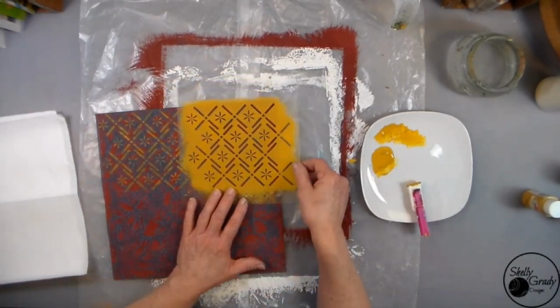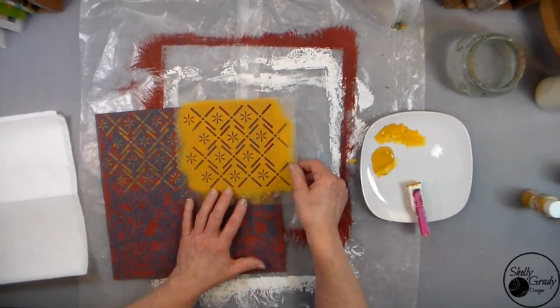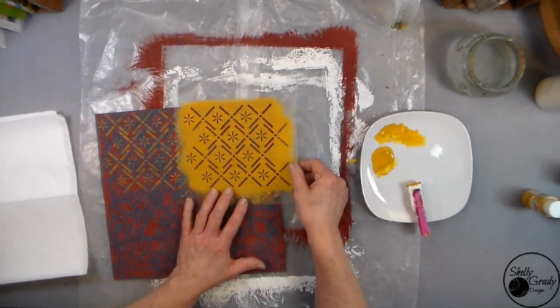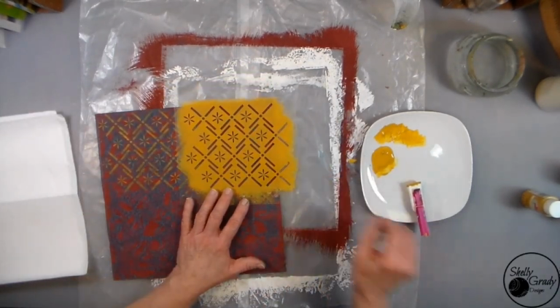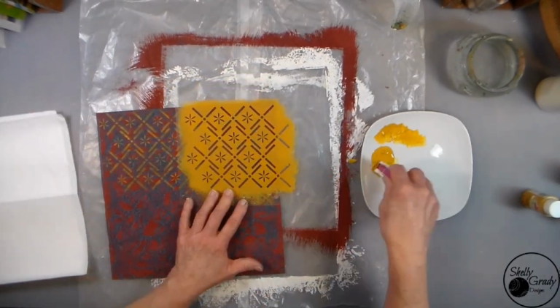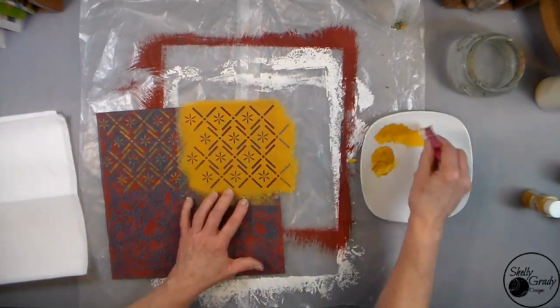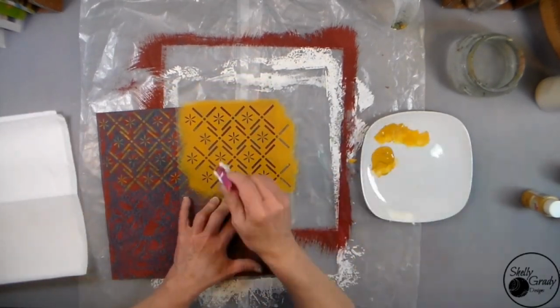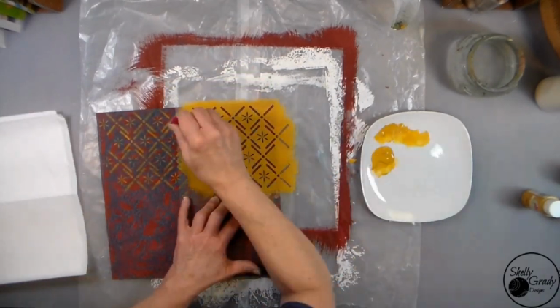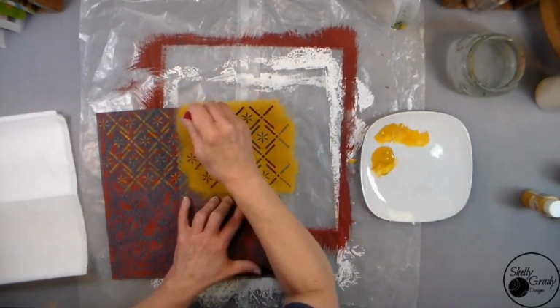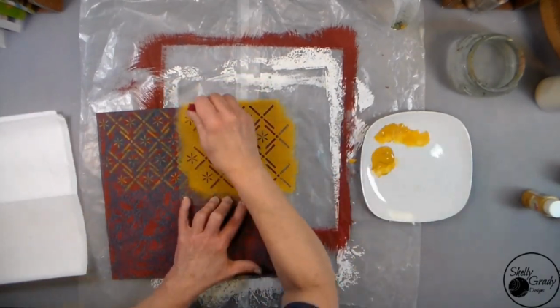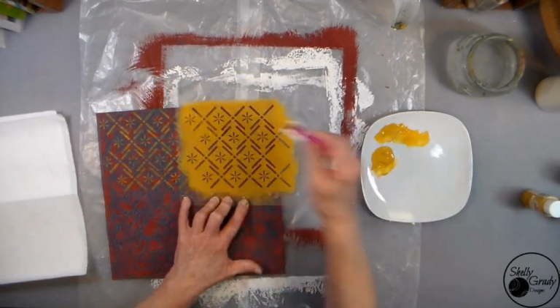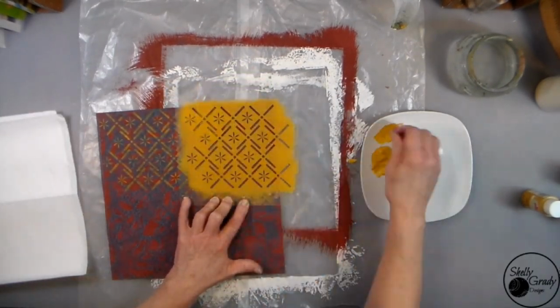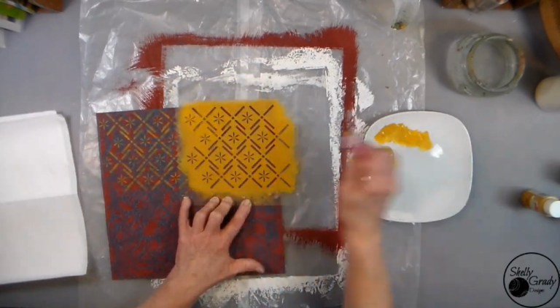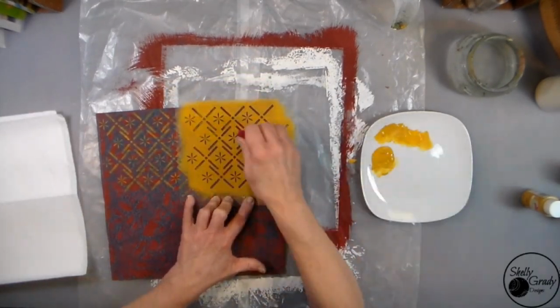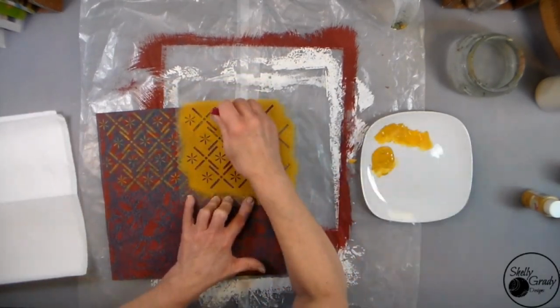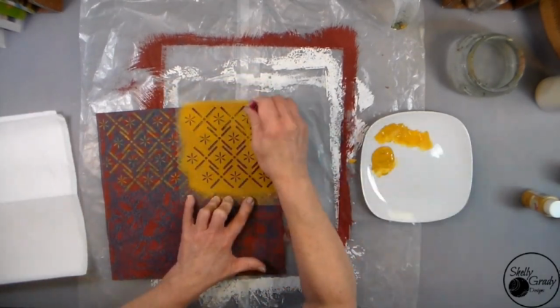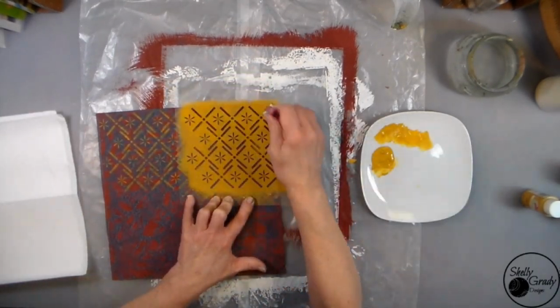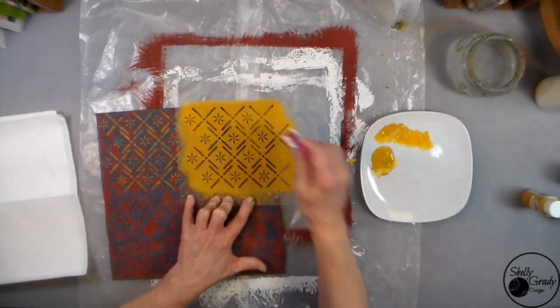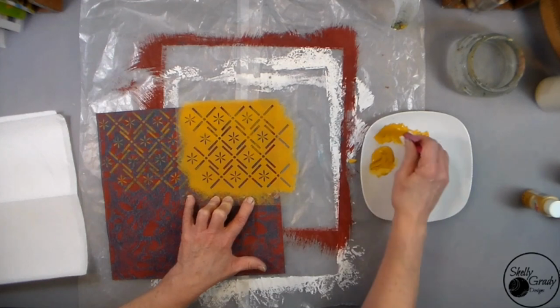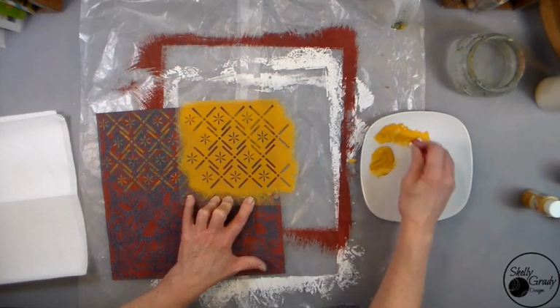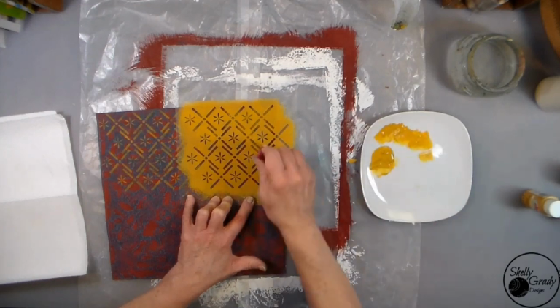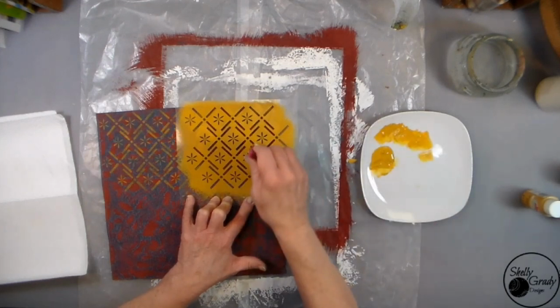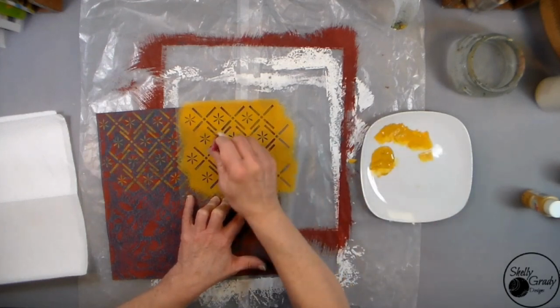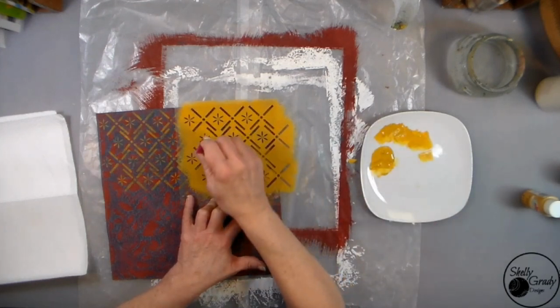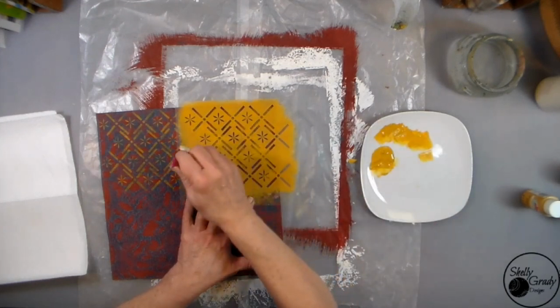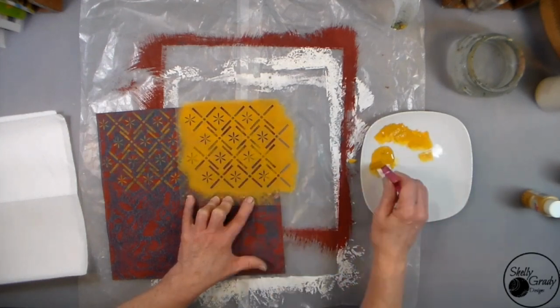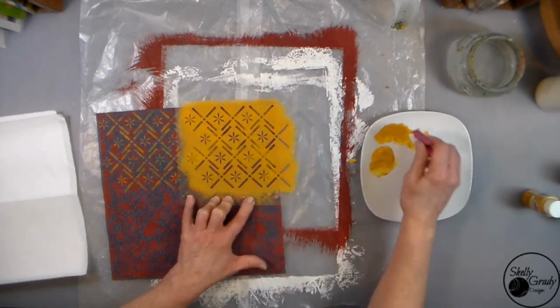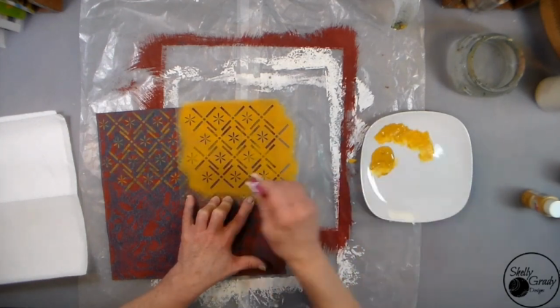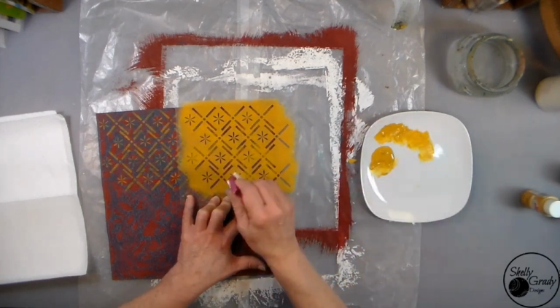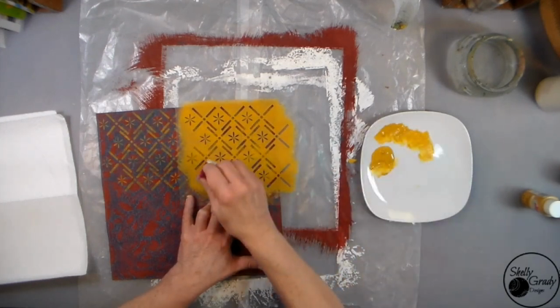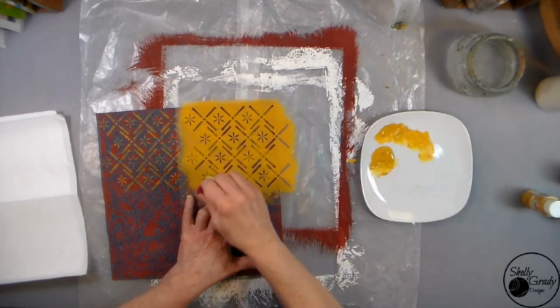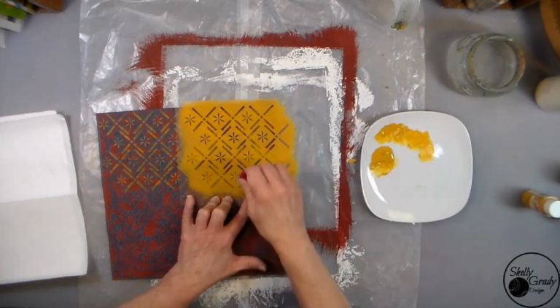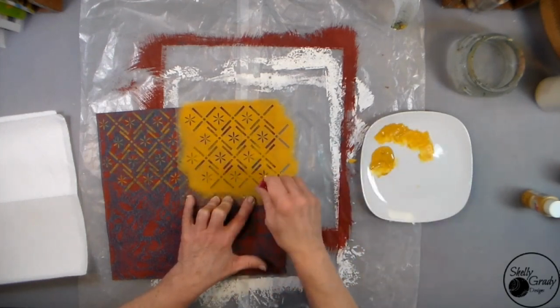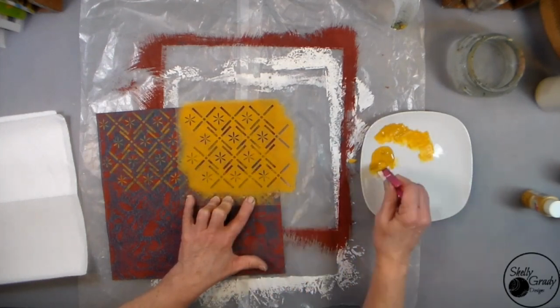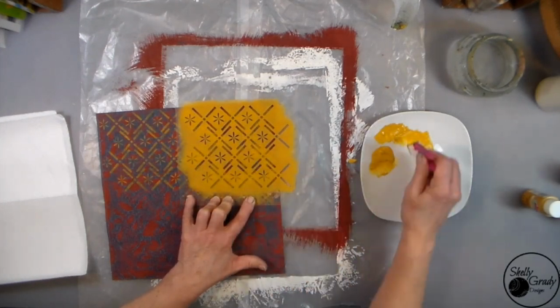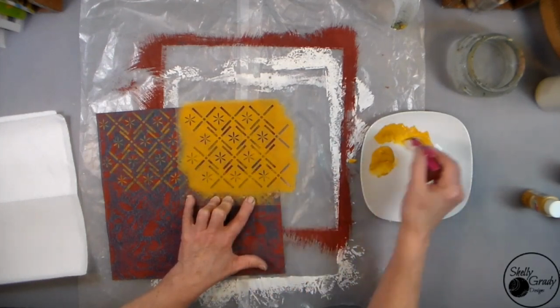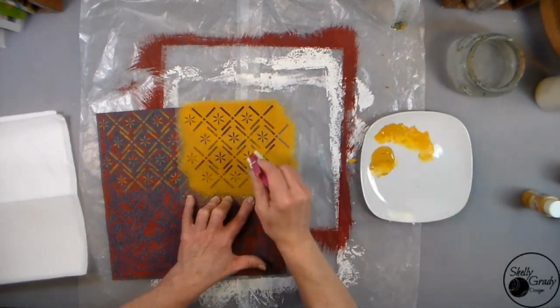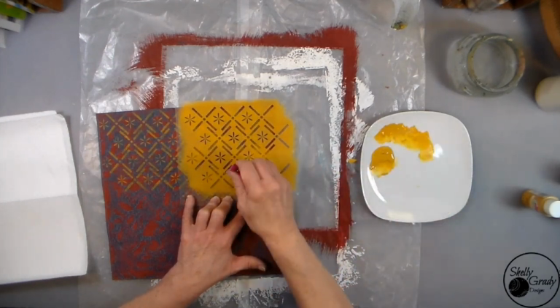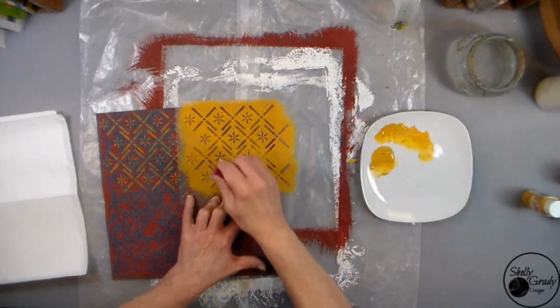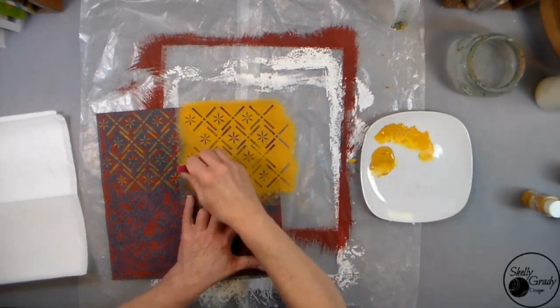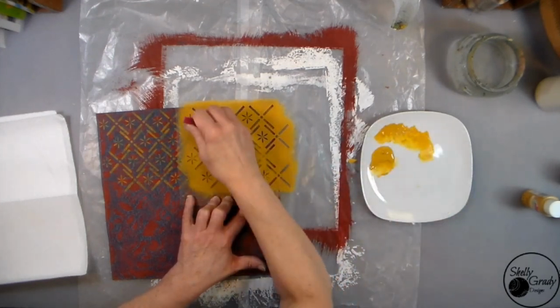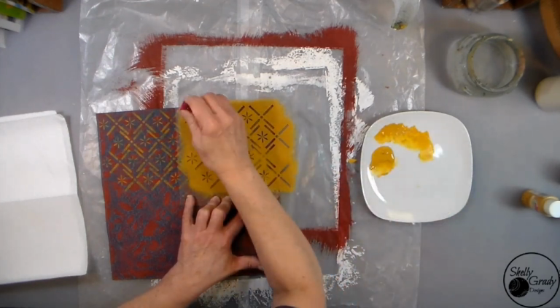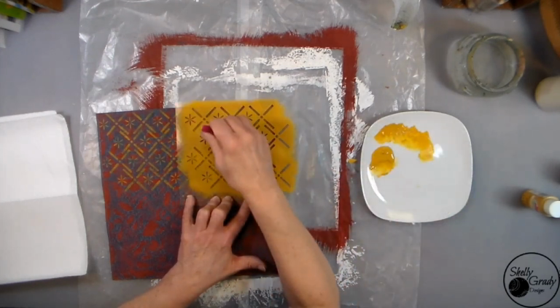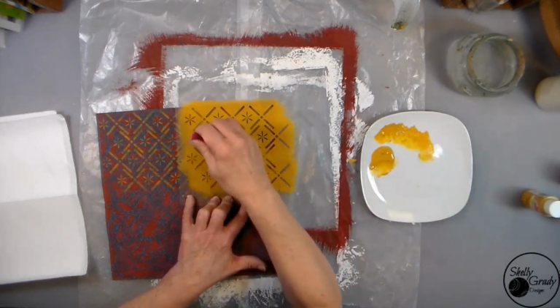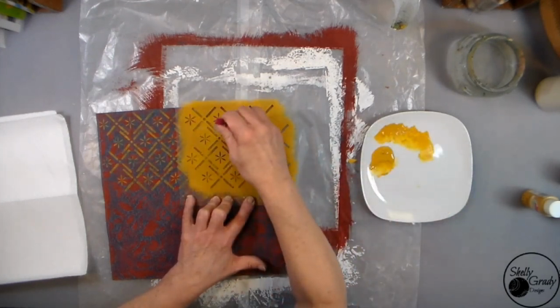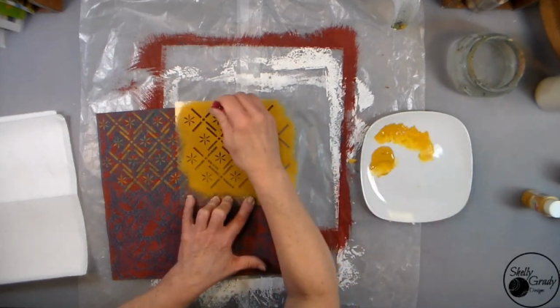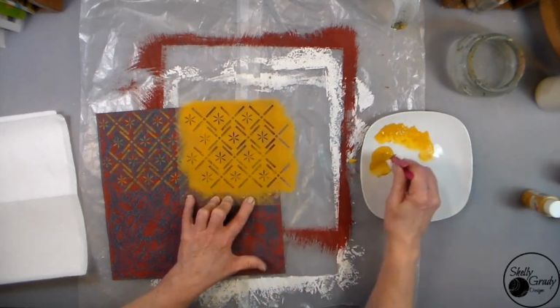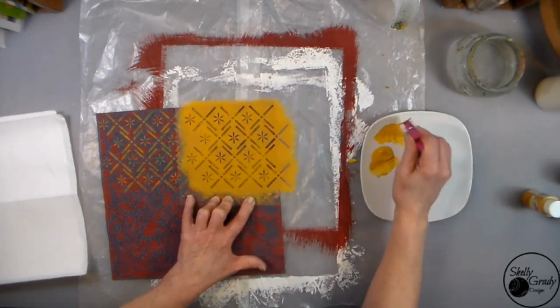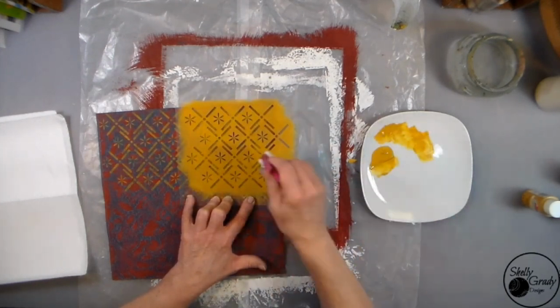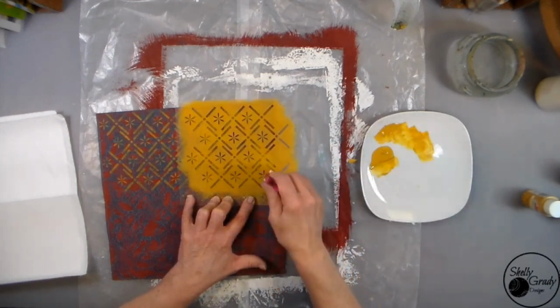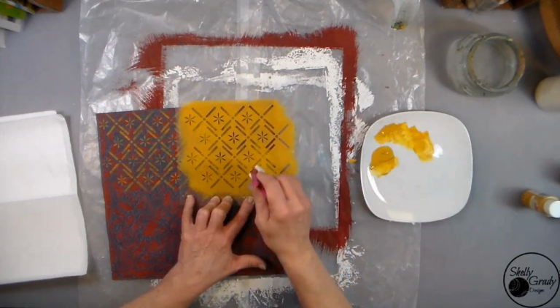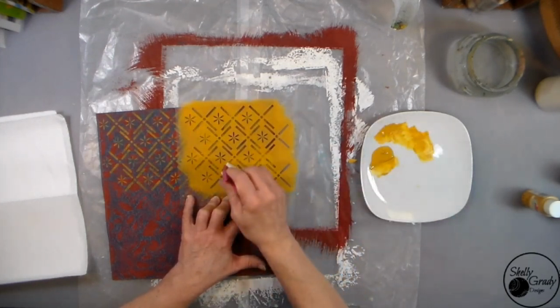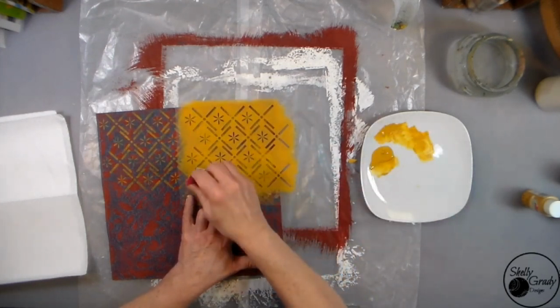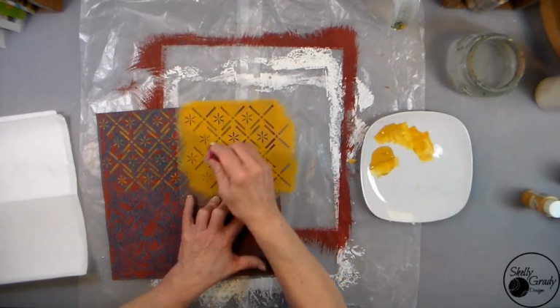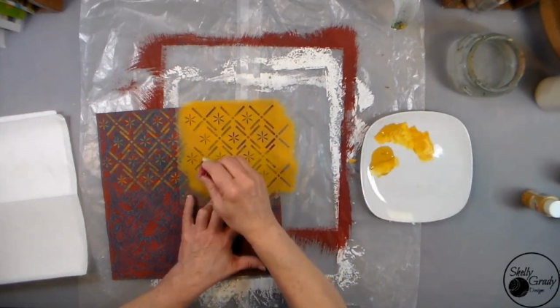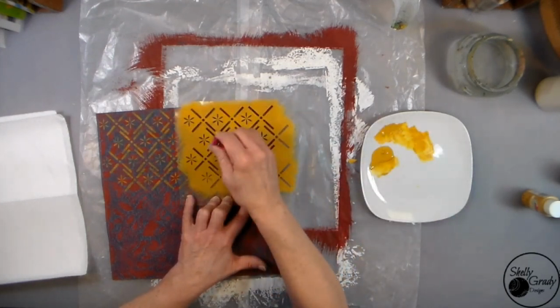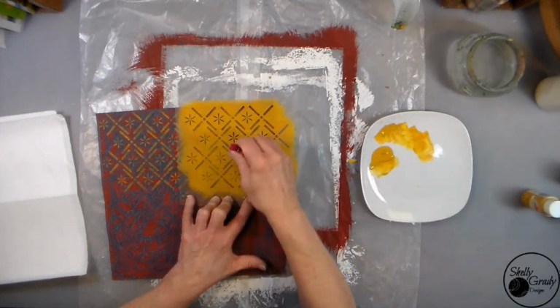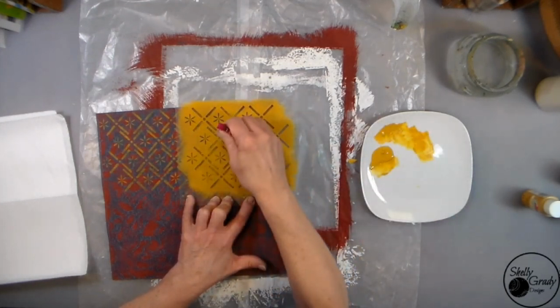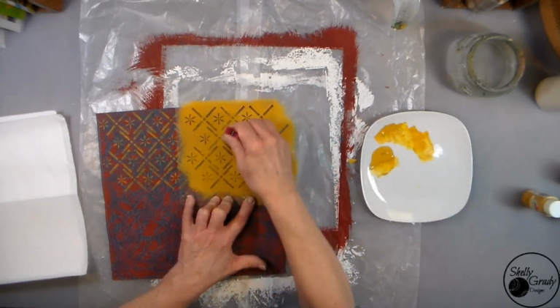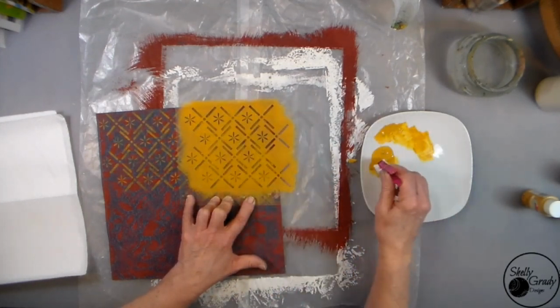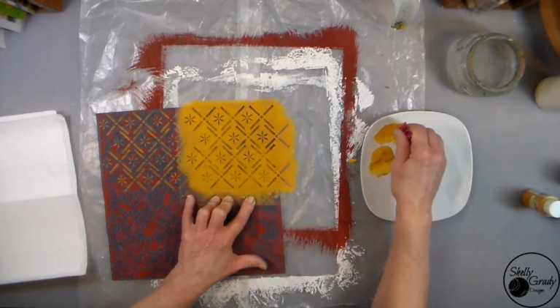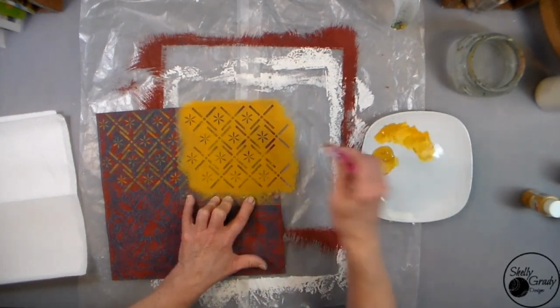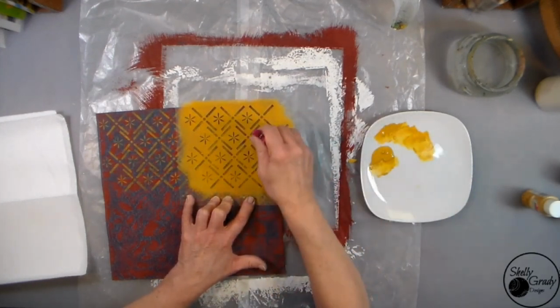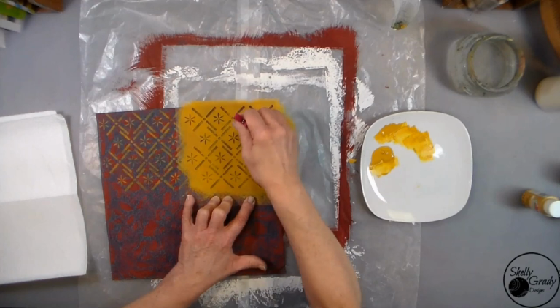I was originally selling this as a kit on Etsy, so that's why you see me talking to the camera so much with my hands.